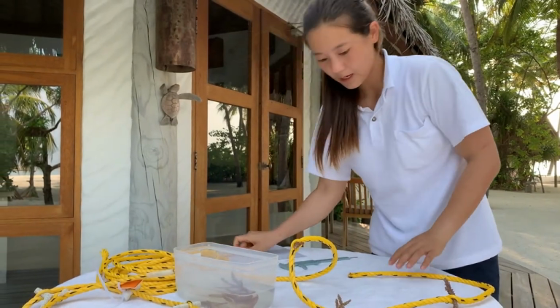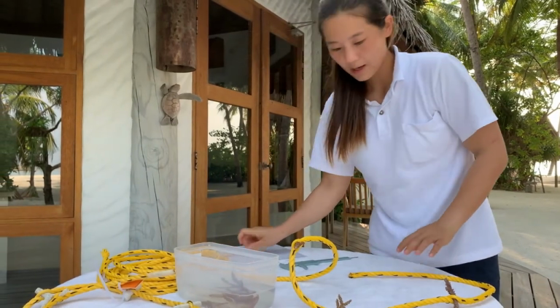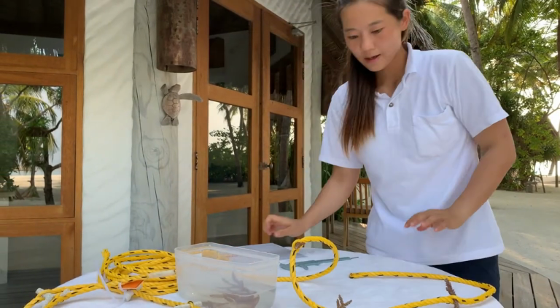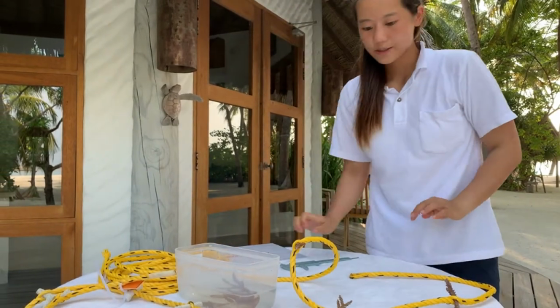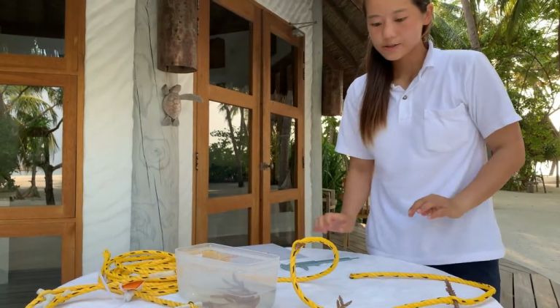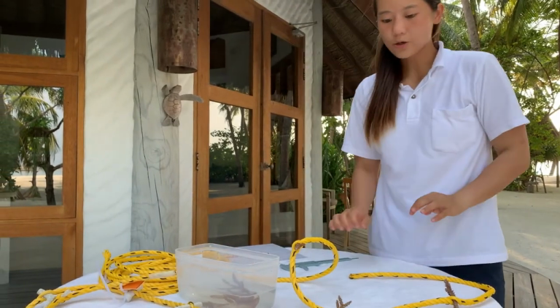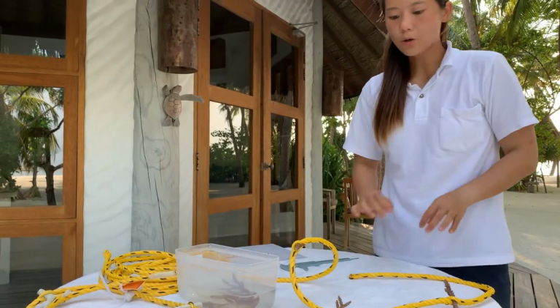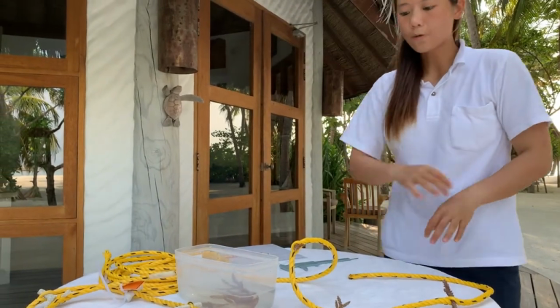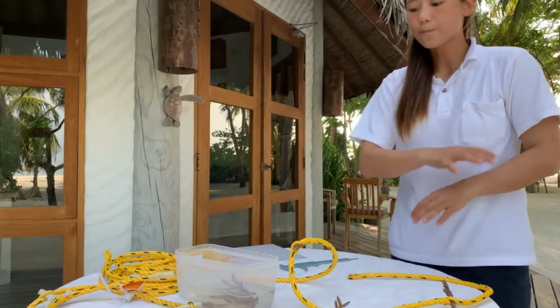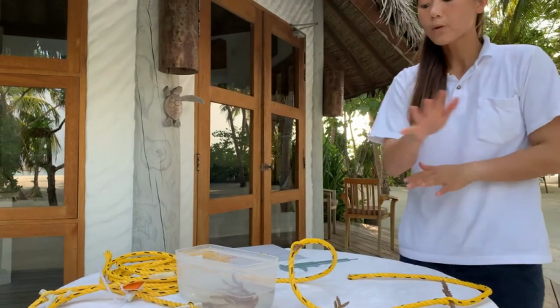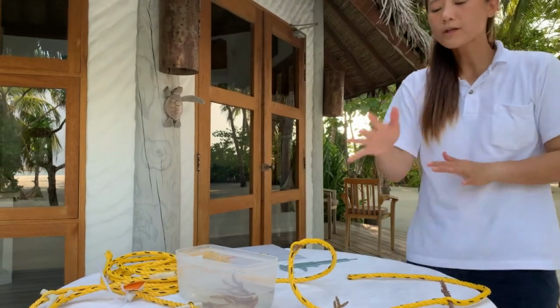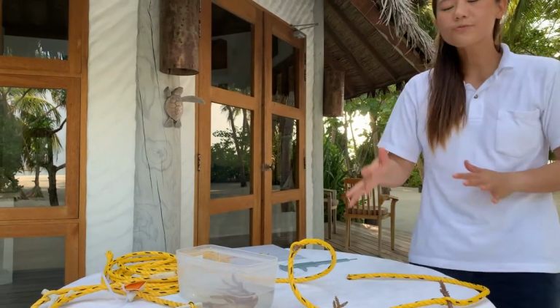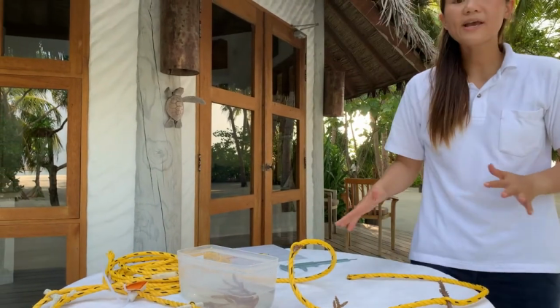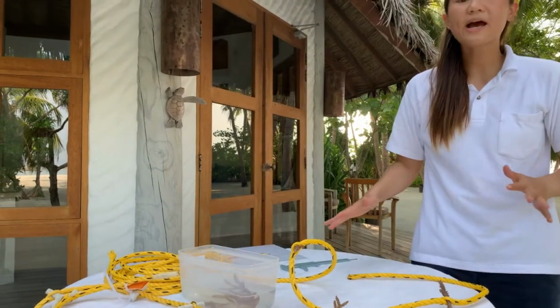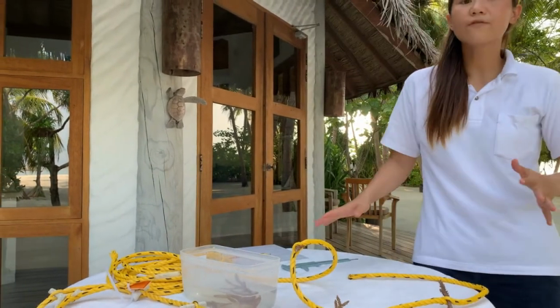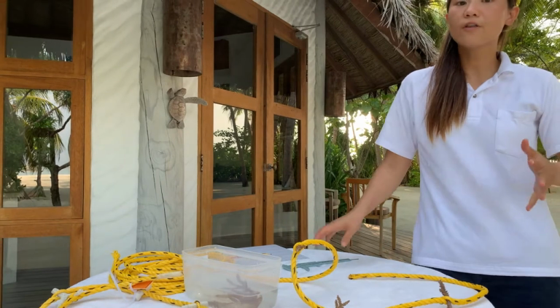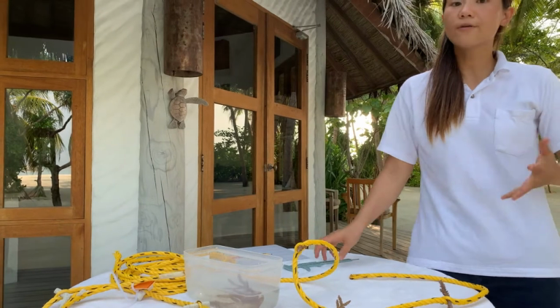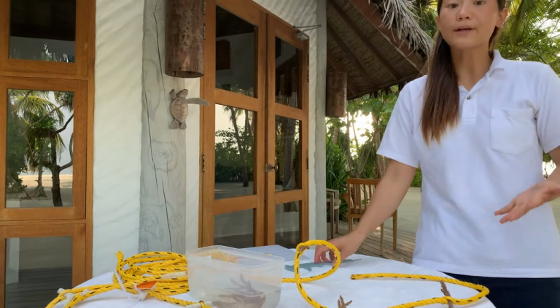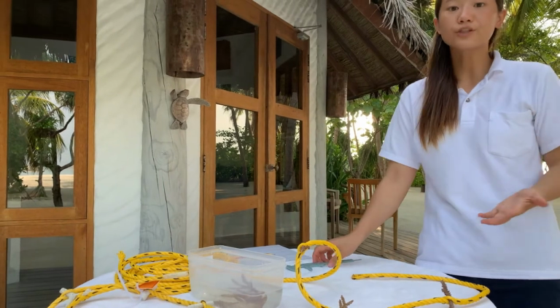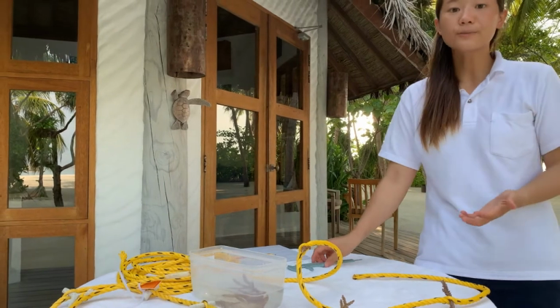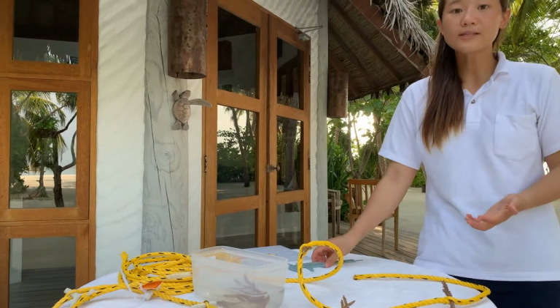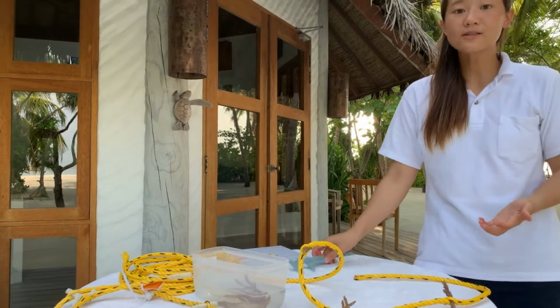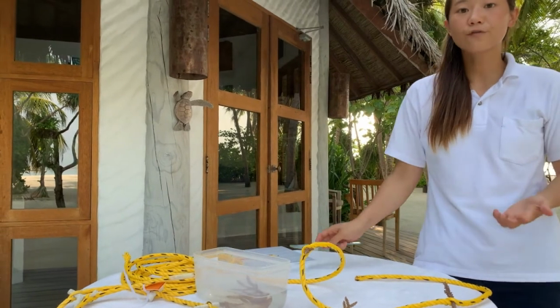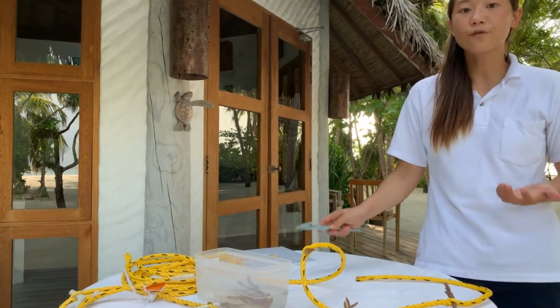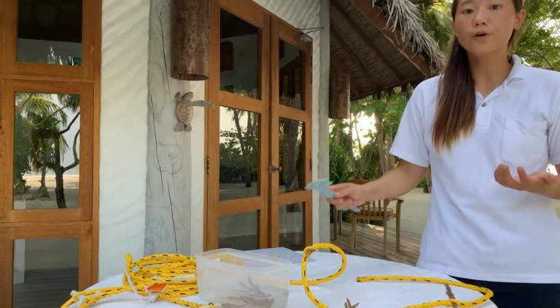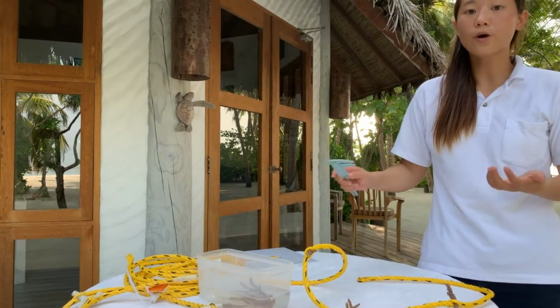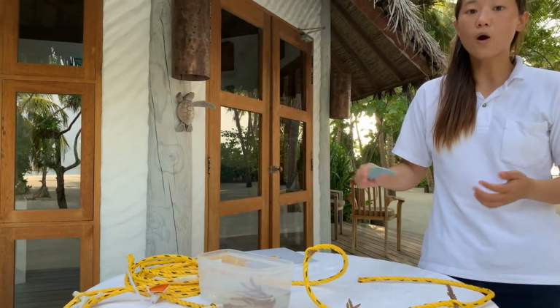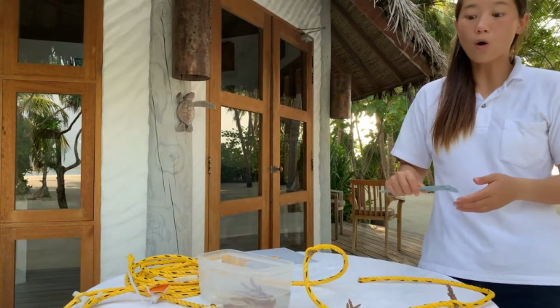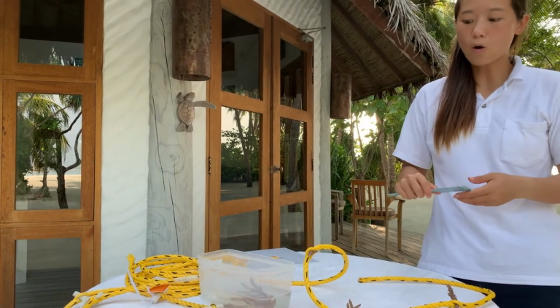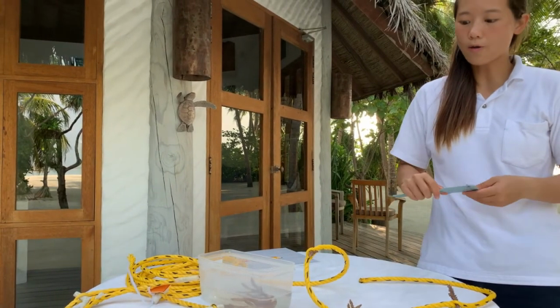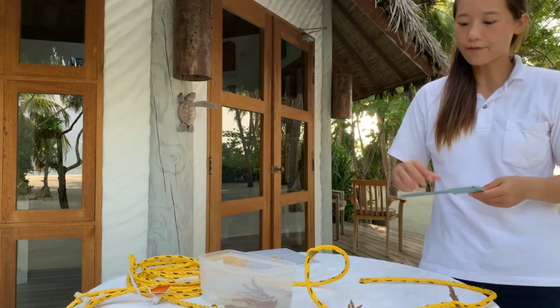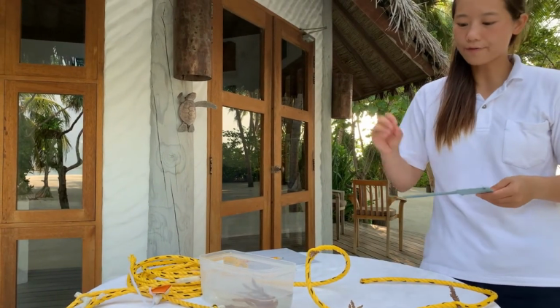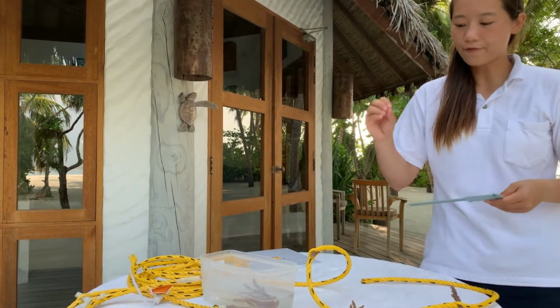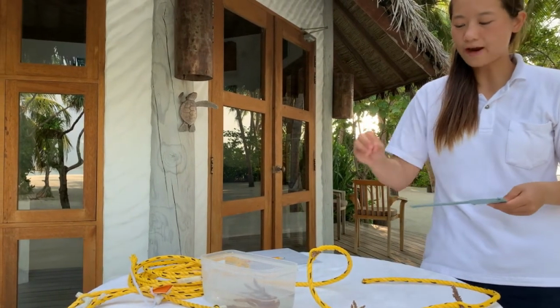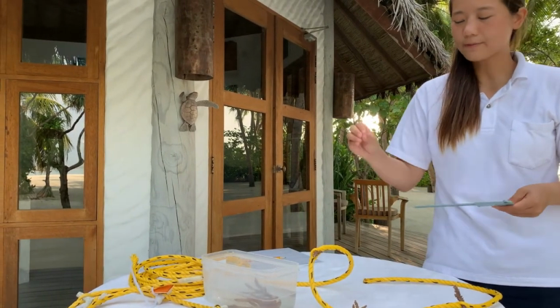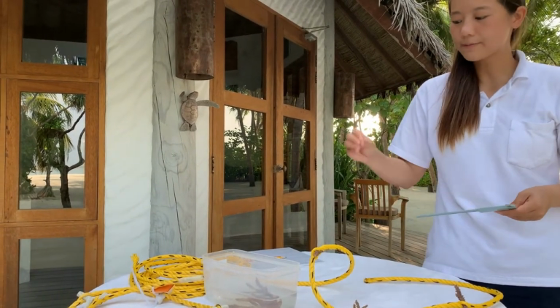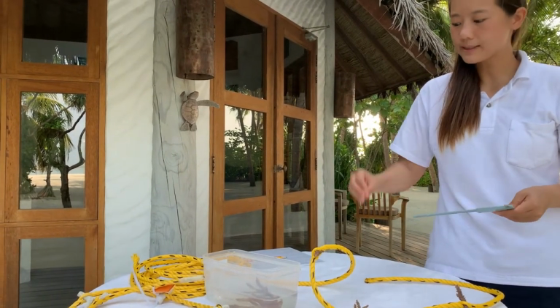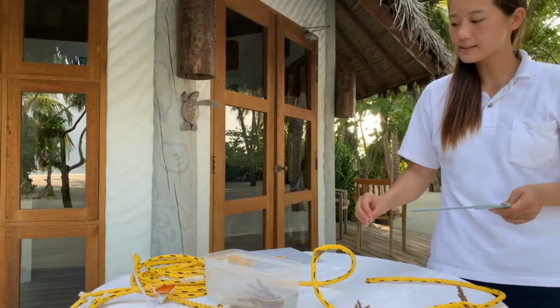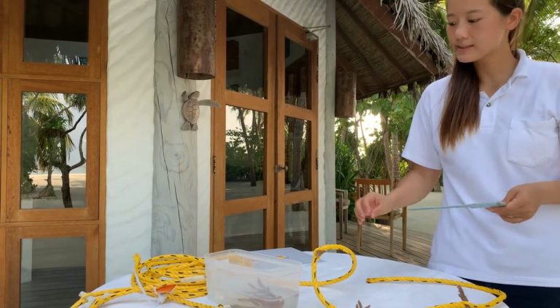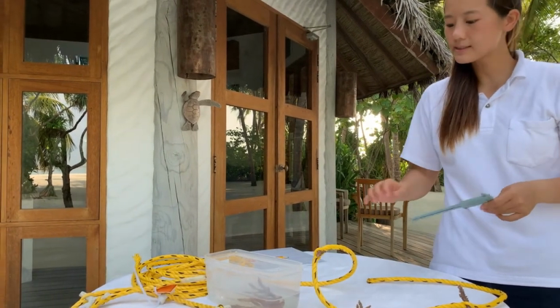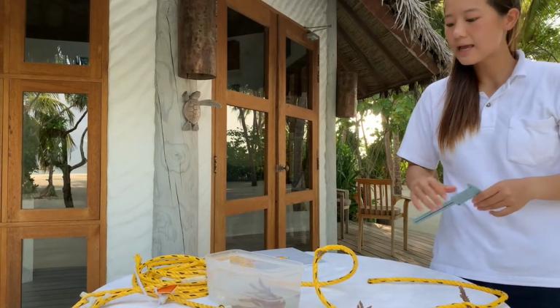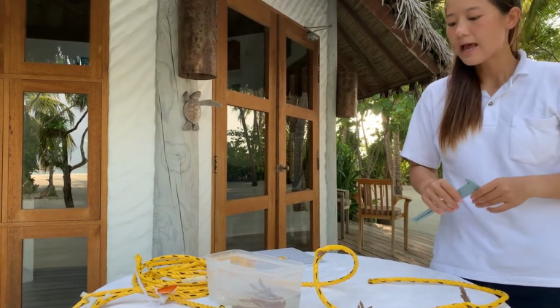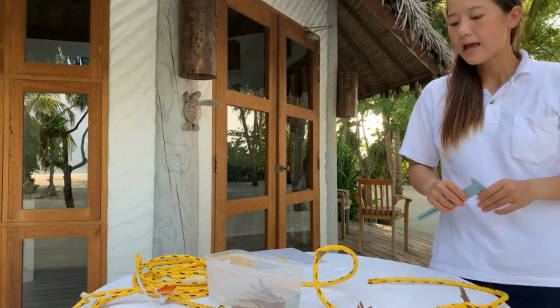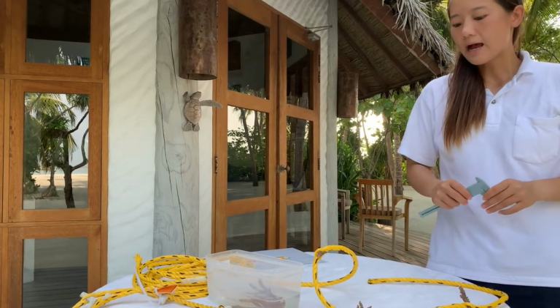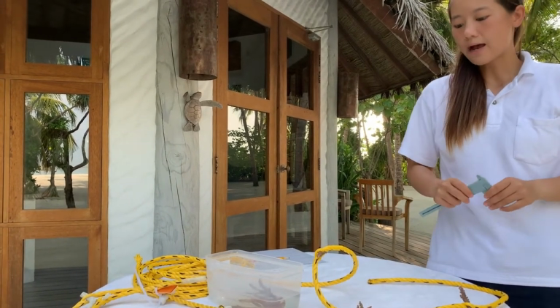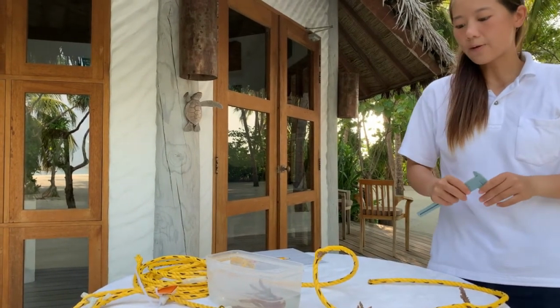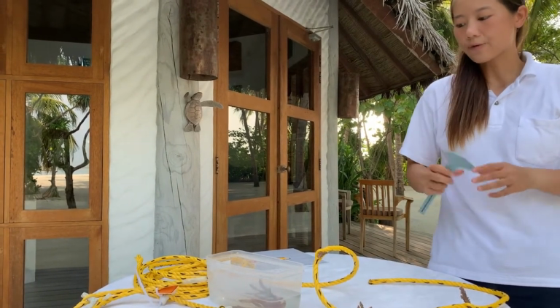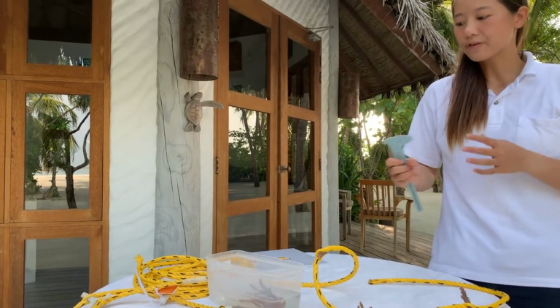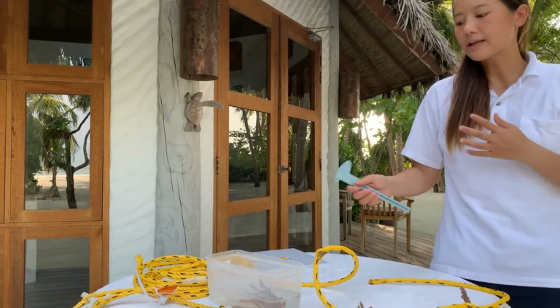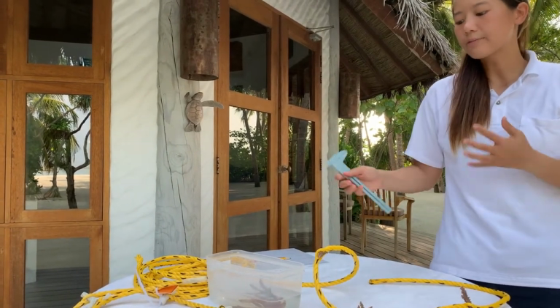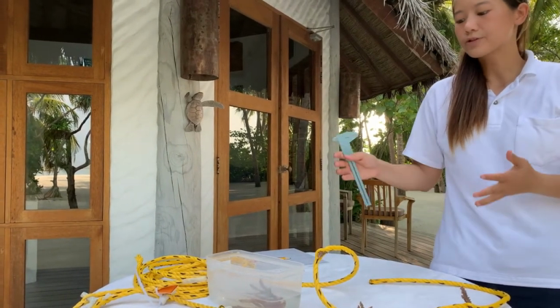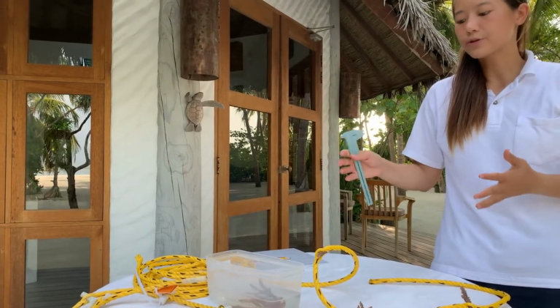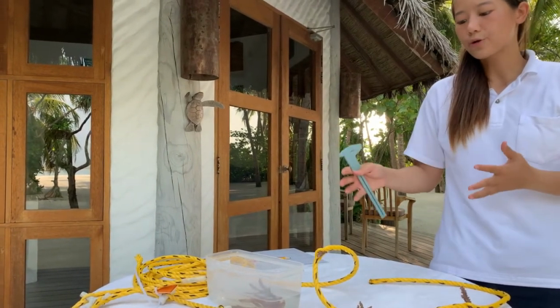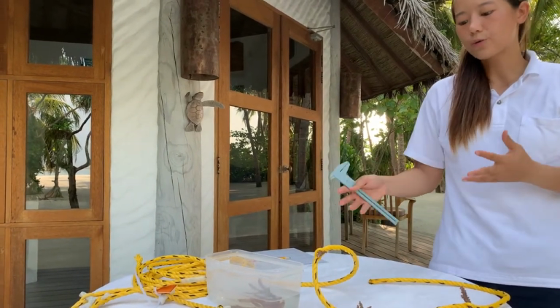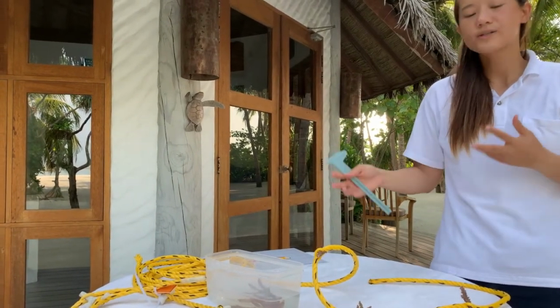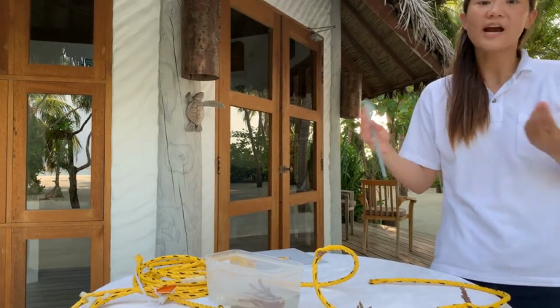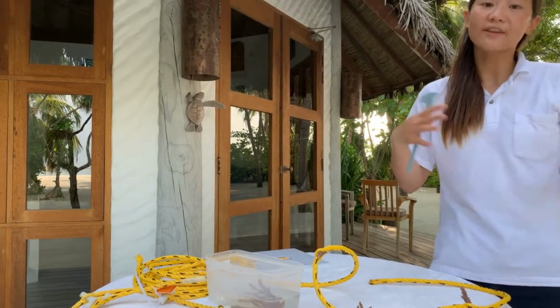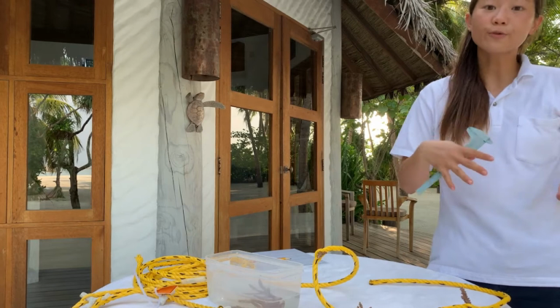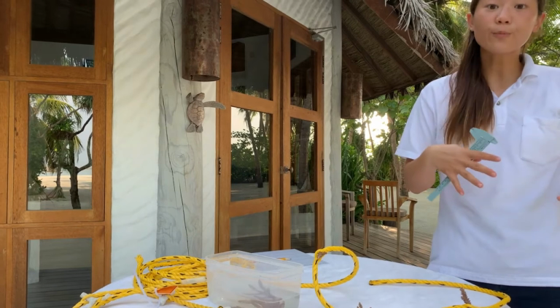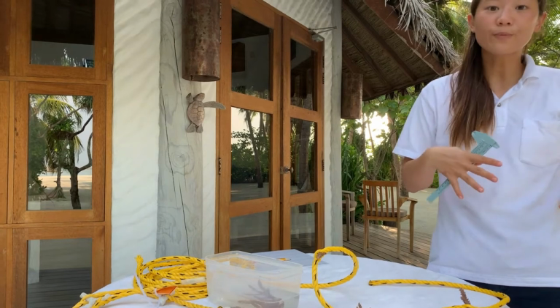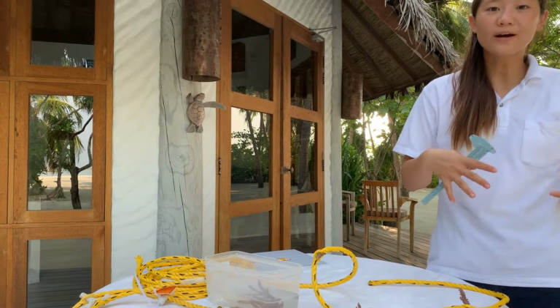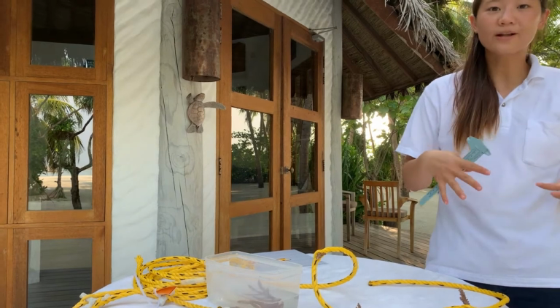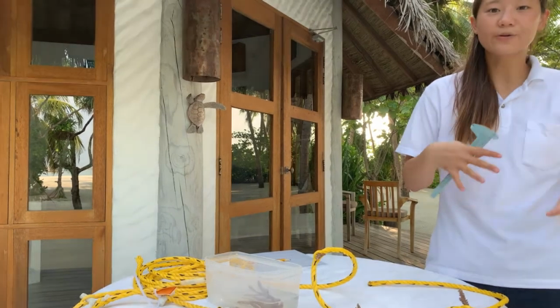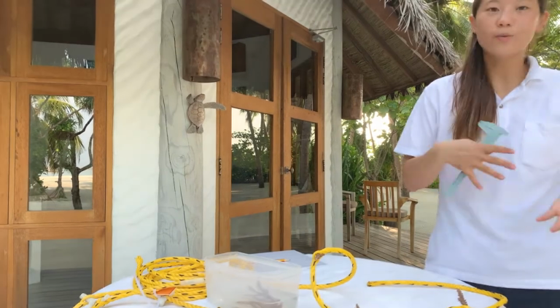Once we have all the measurements for all the fragment pieces, we're then able to go tie the rope underwater.